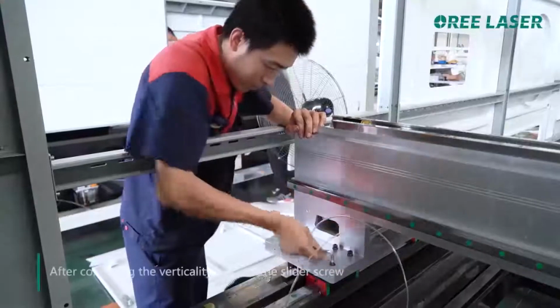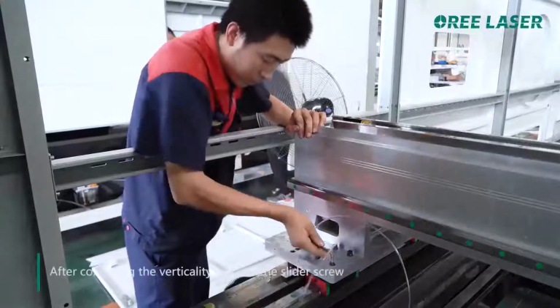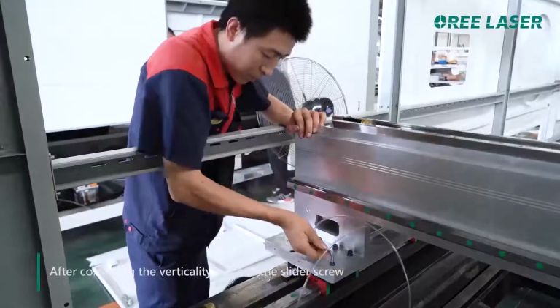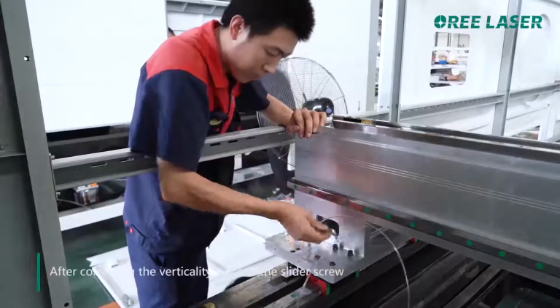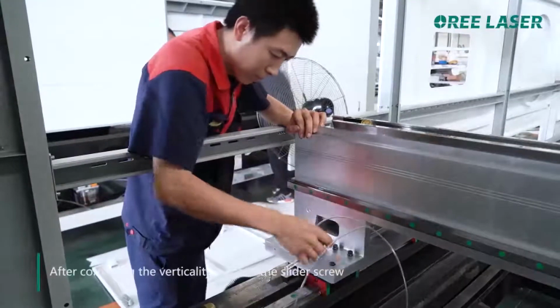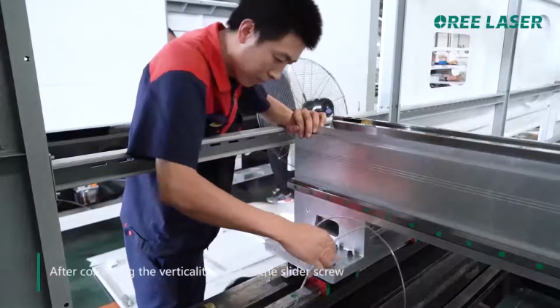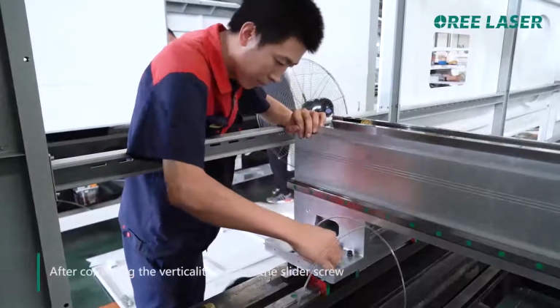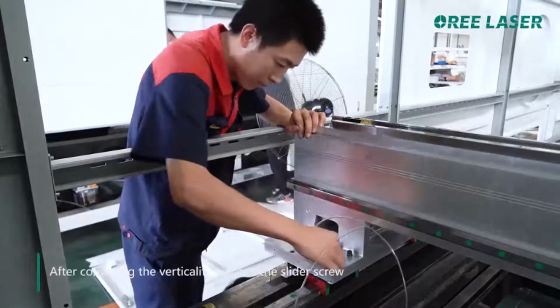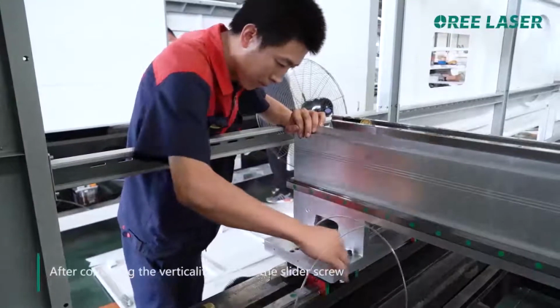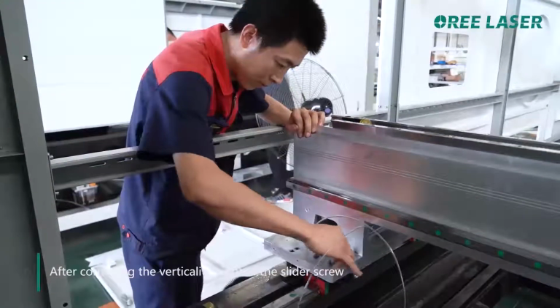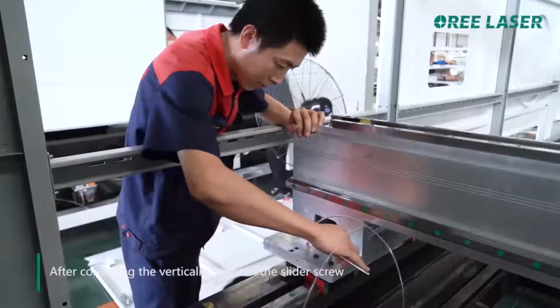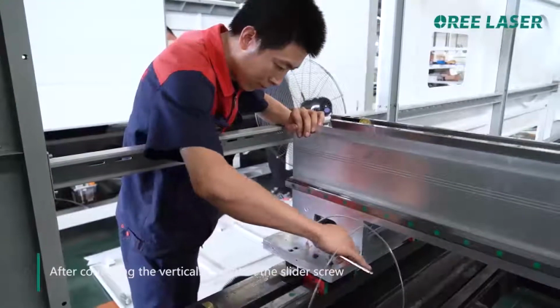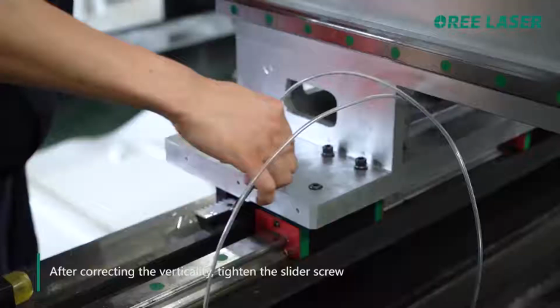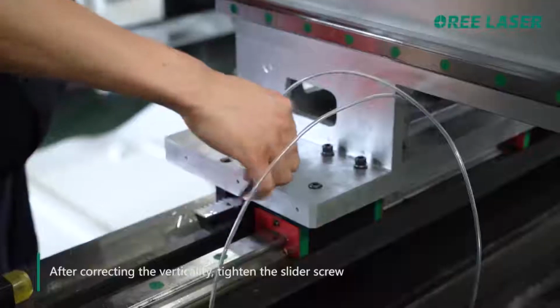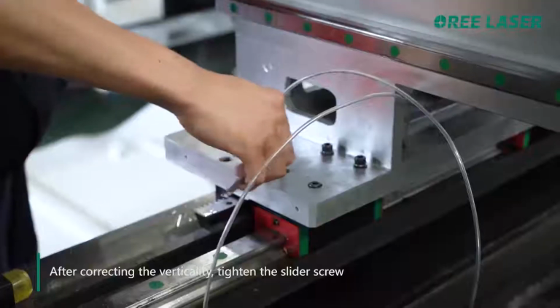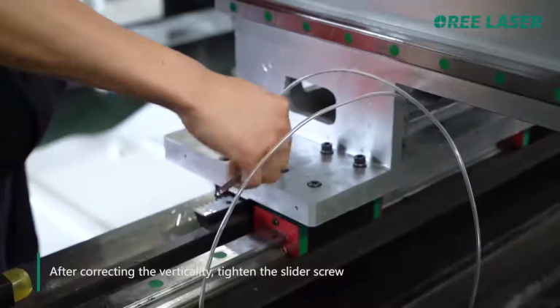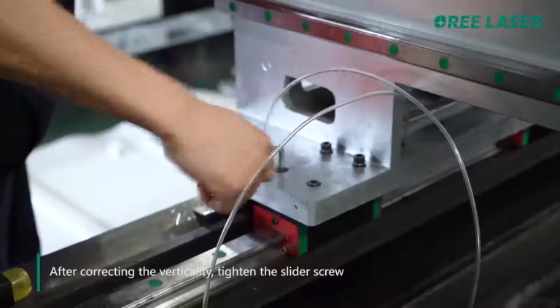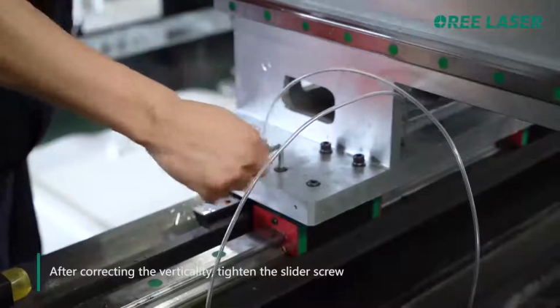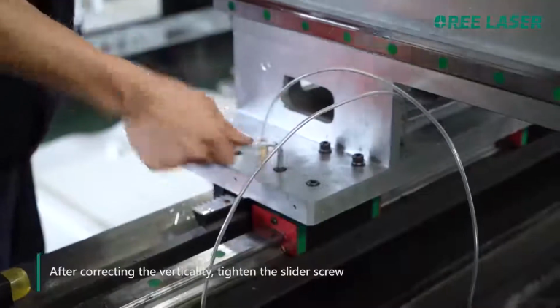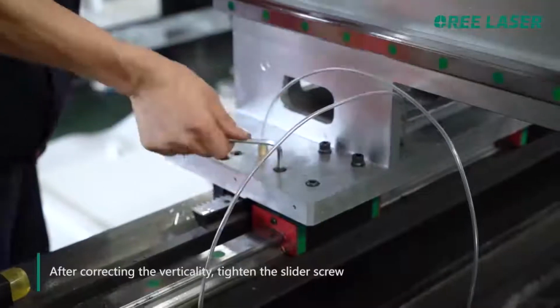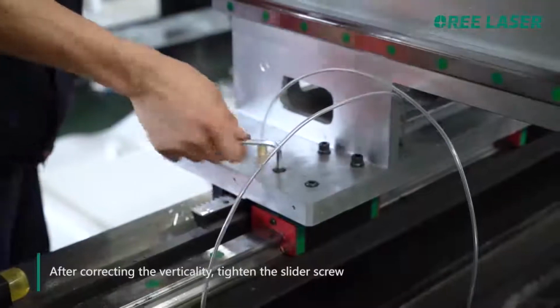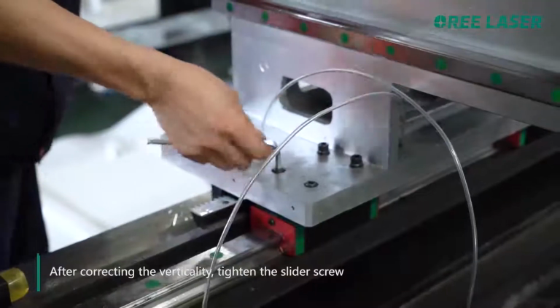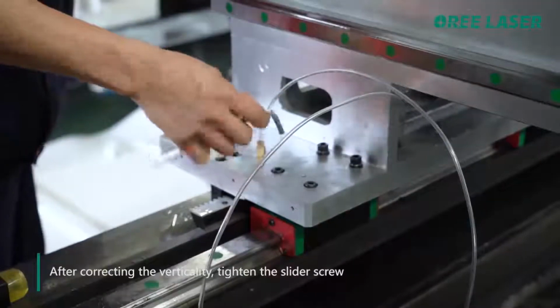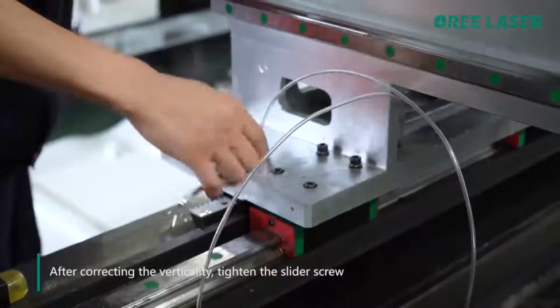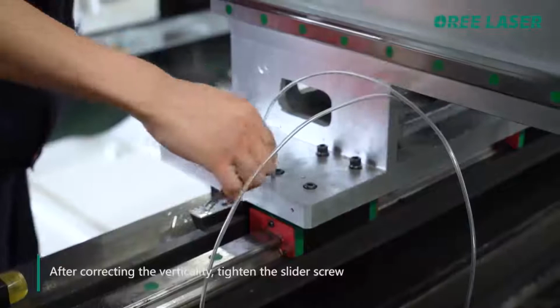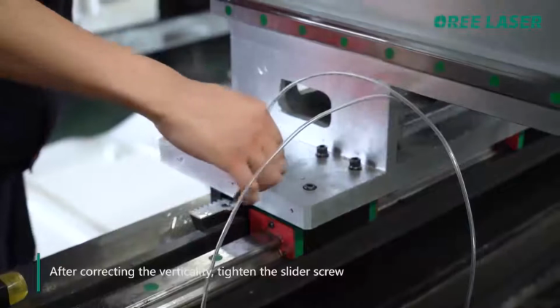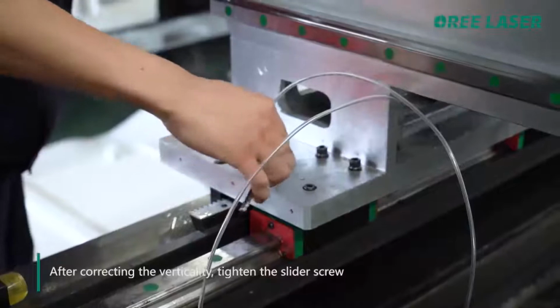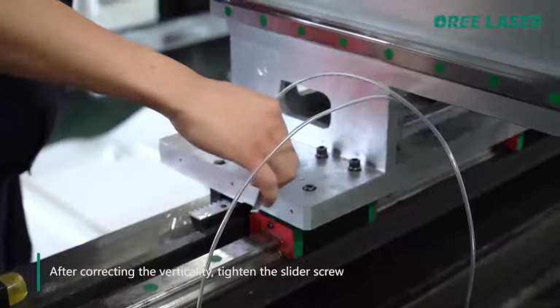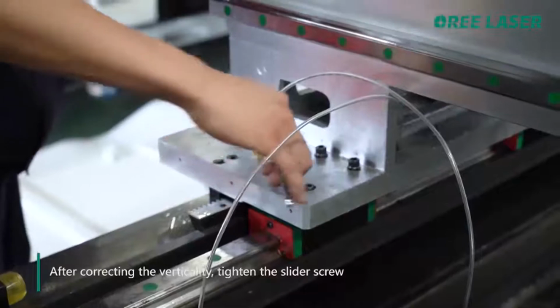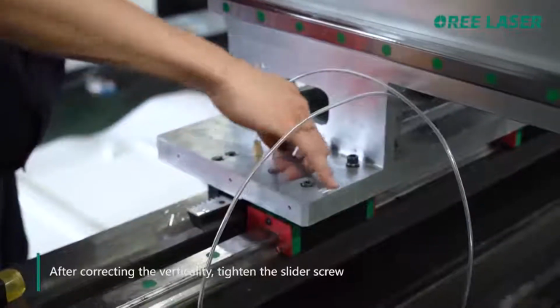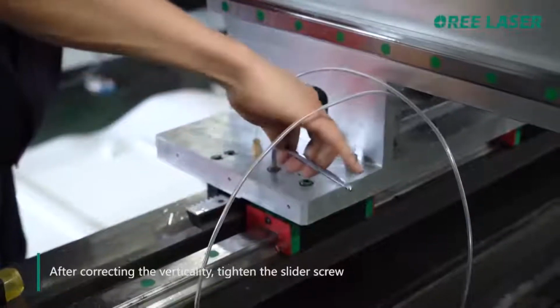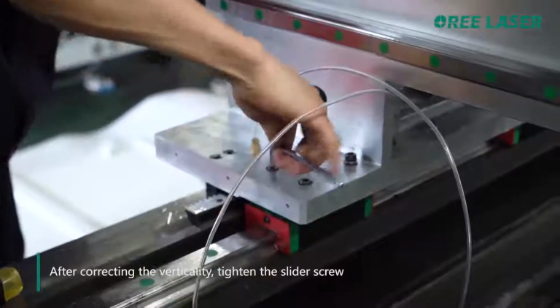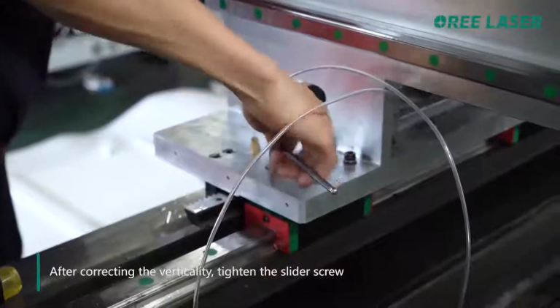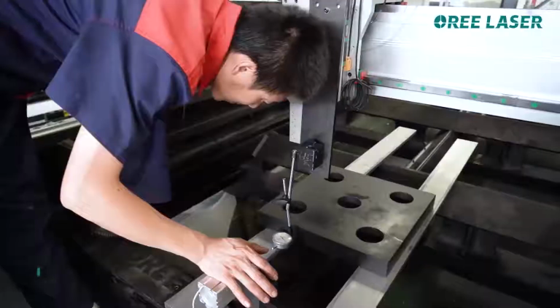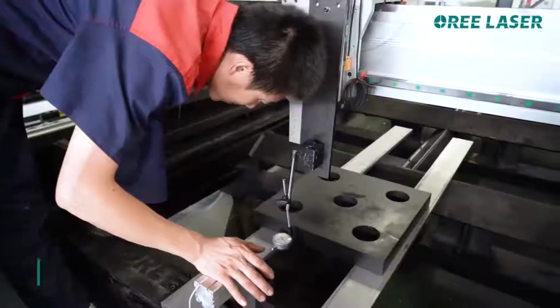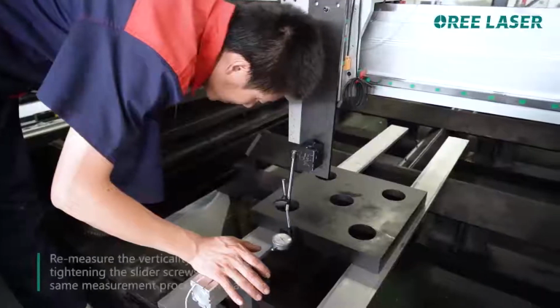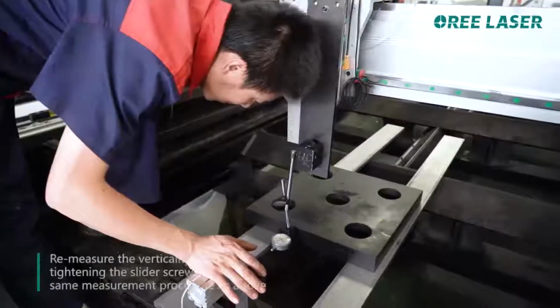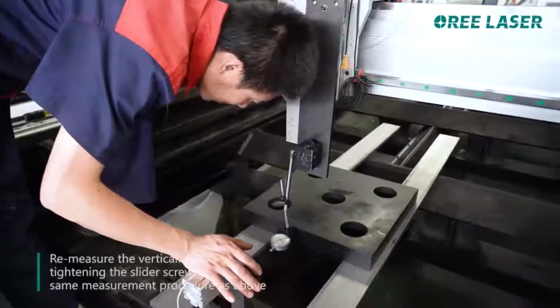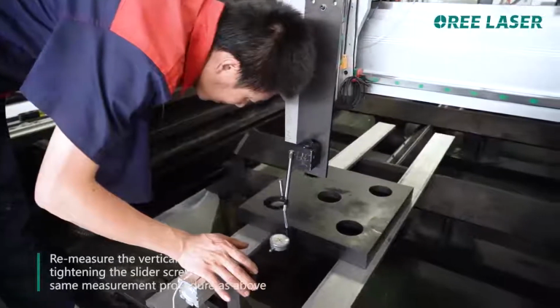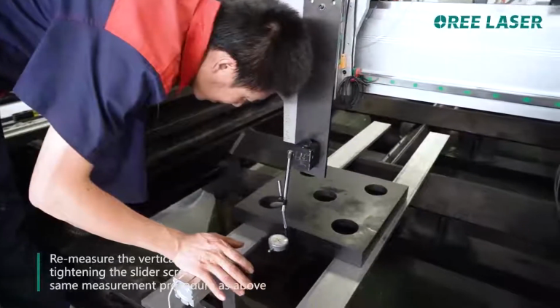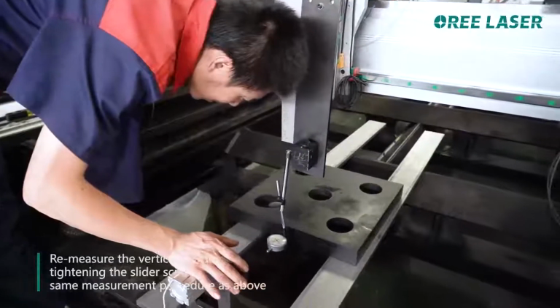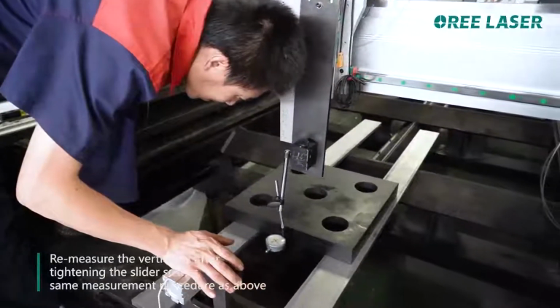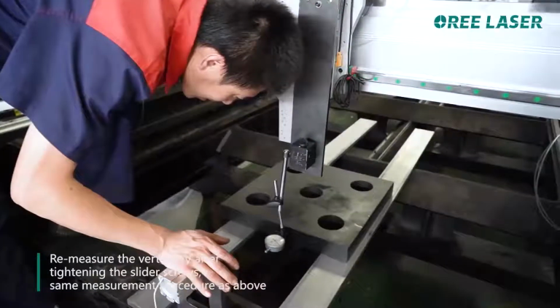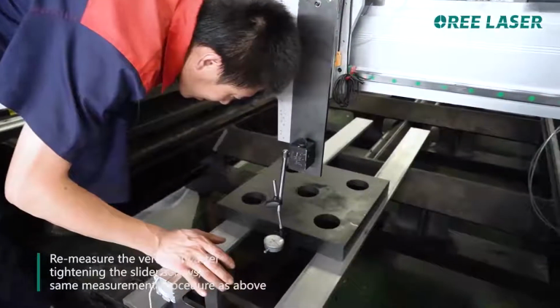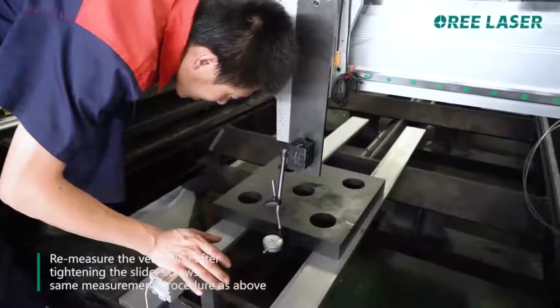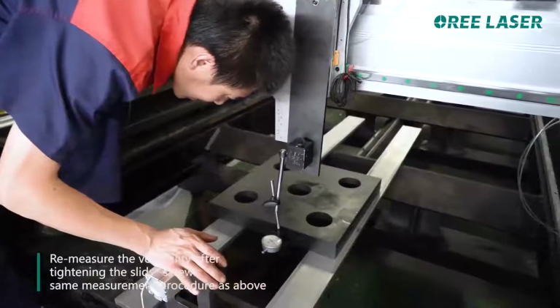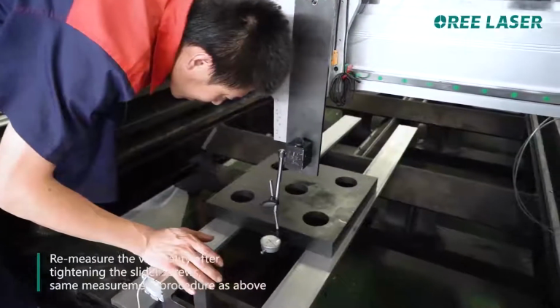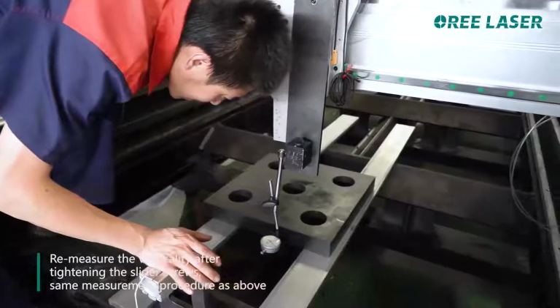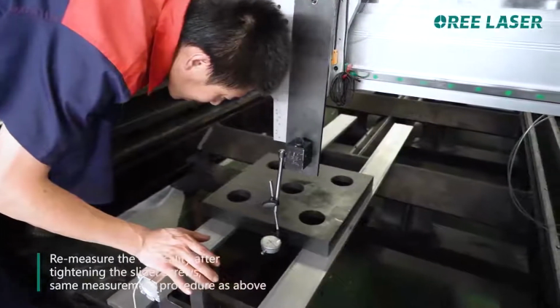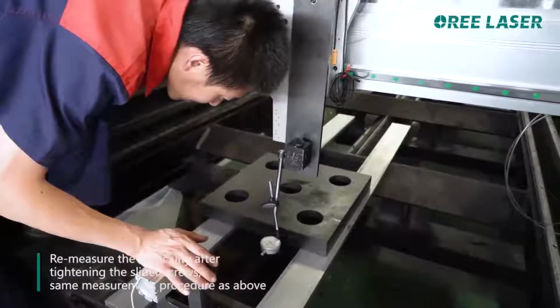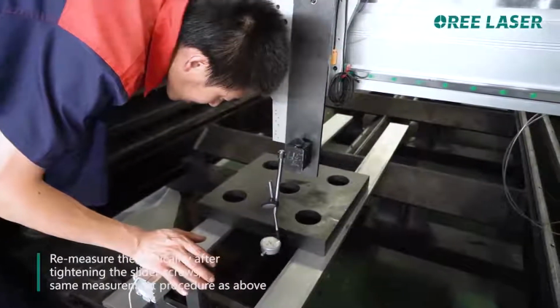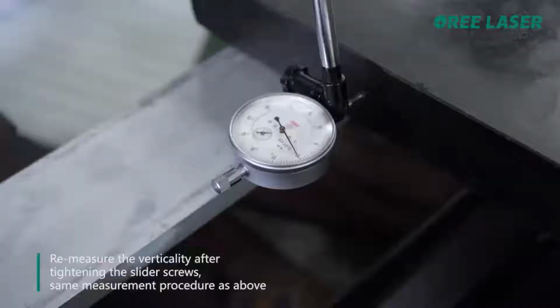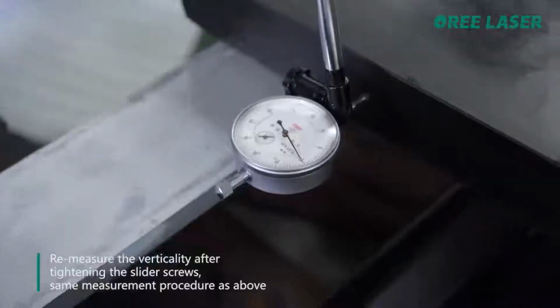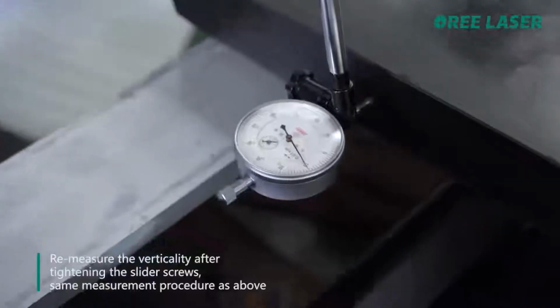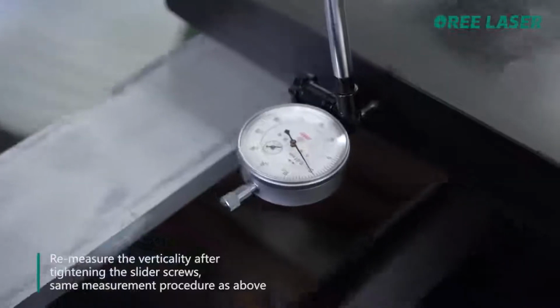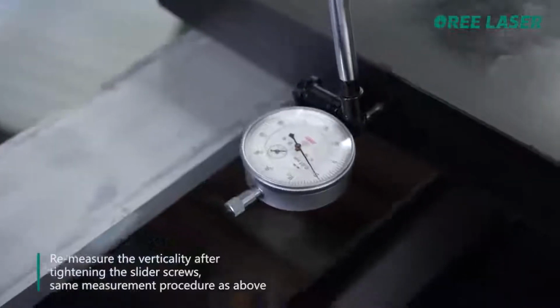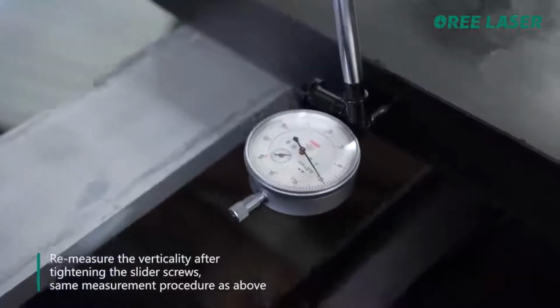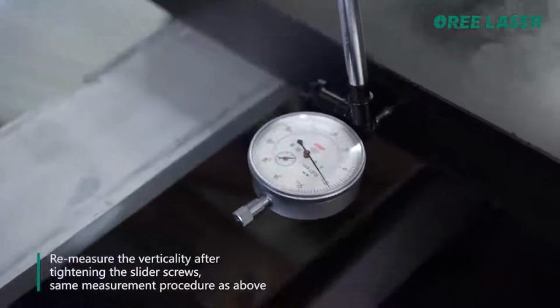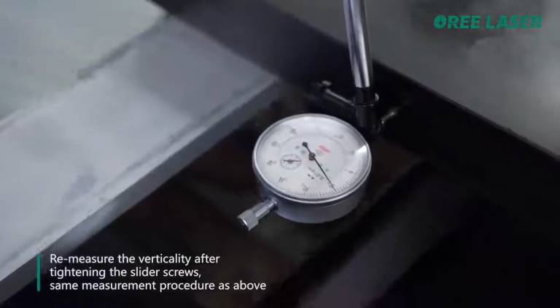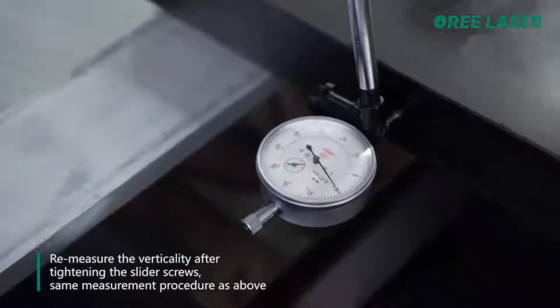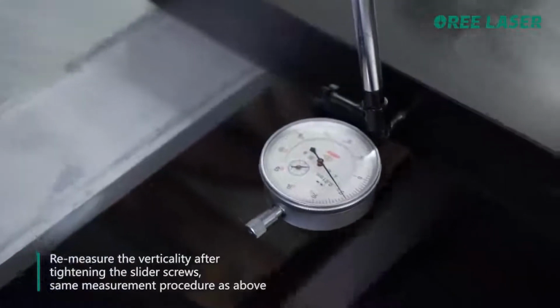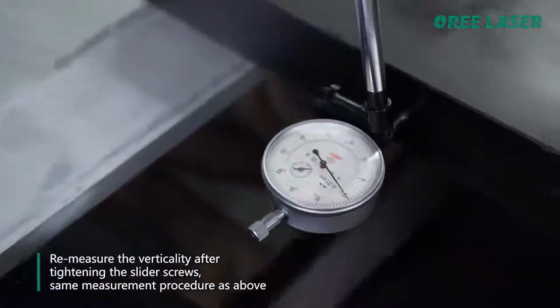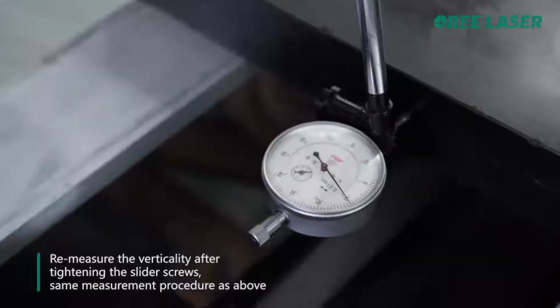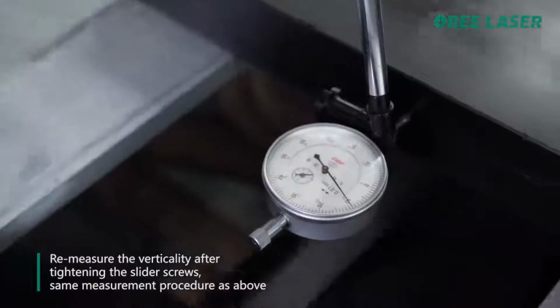After correcting the verticality, tighten the slider screw. Then measure the verticality again after tightening the slider screws.